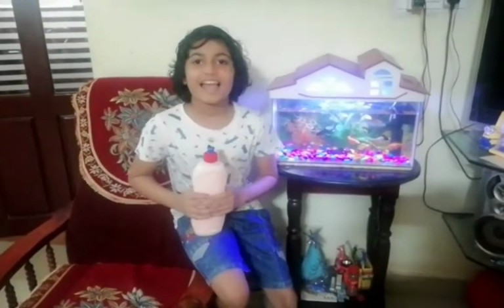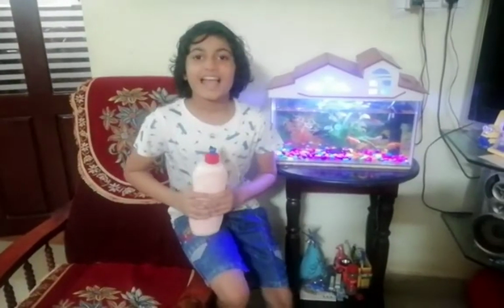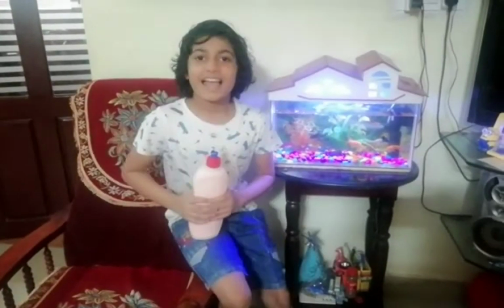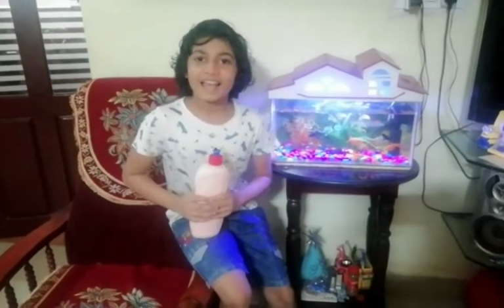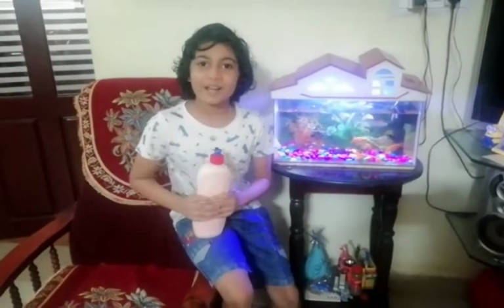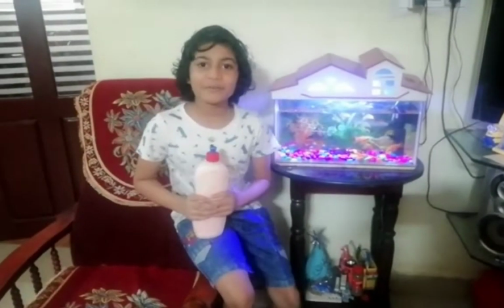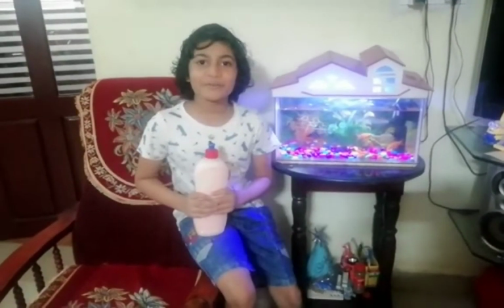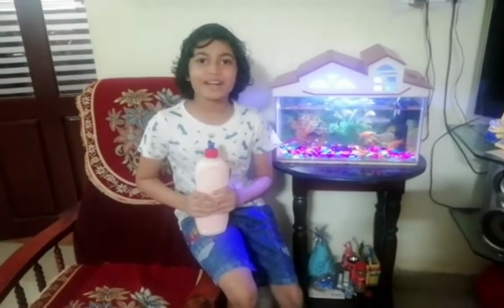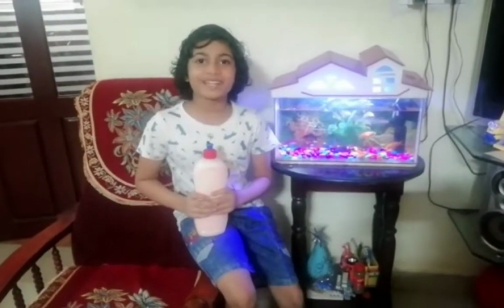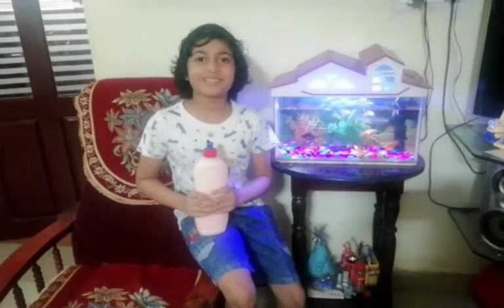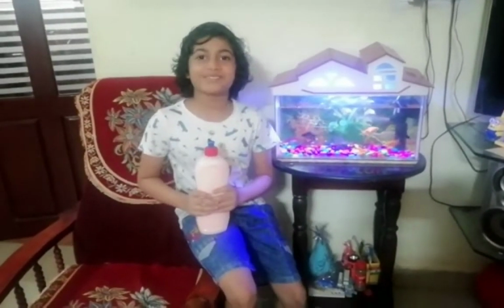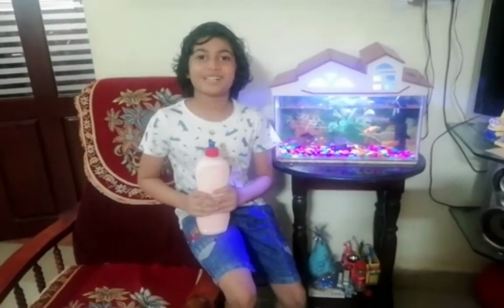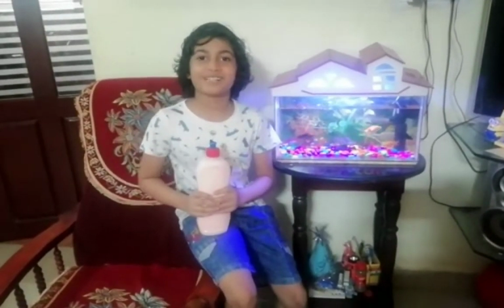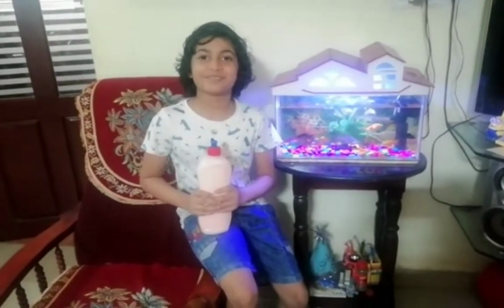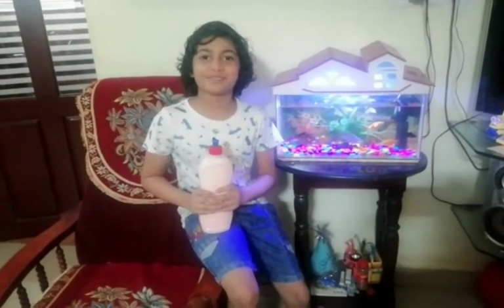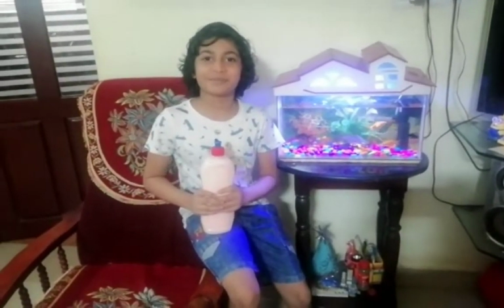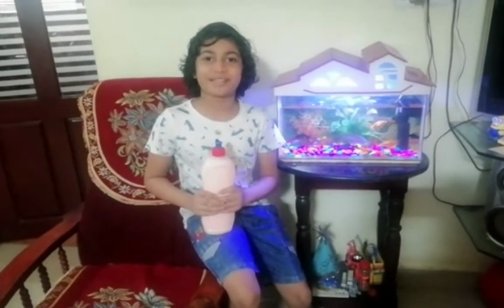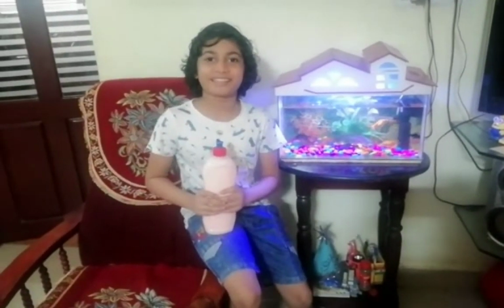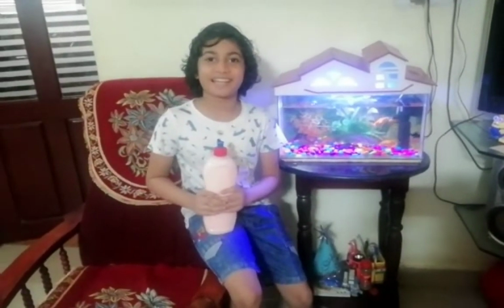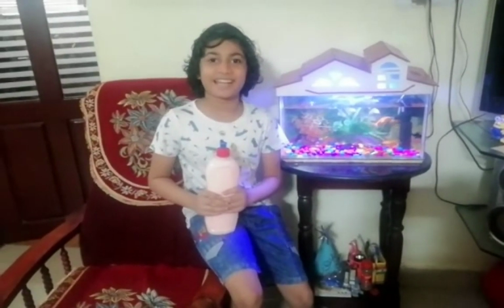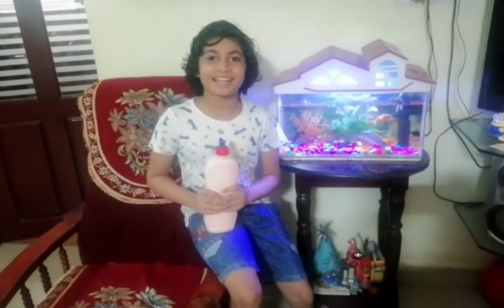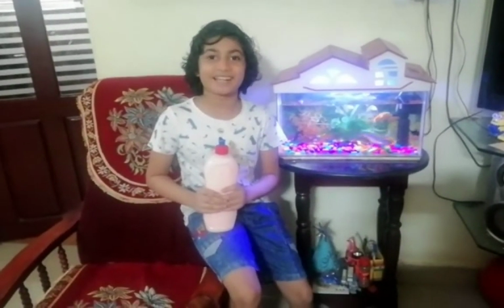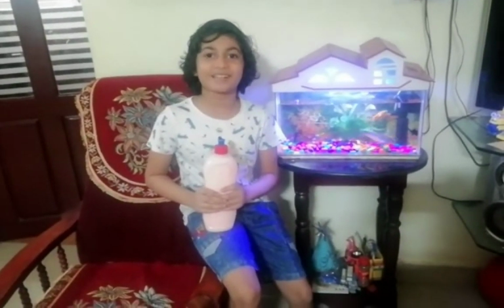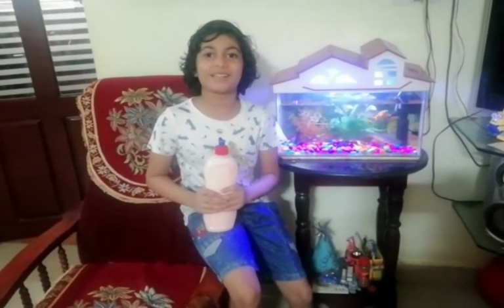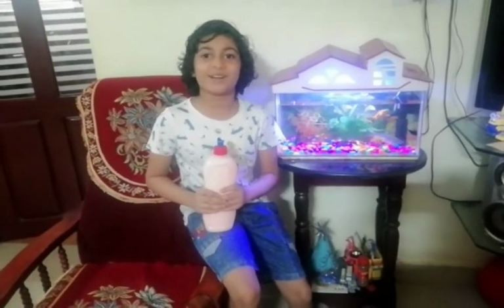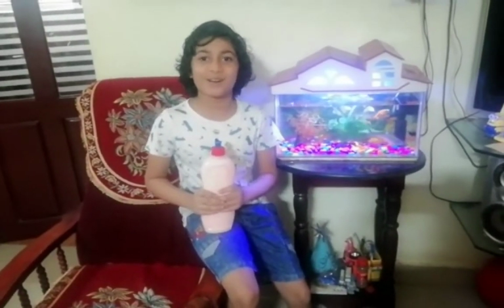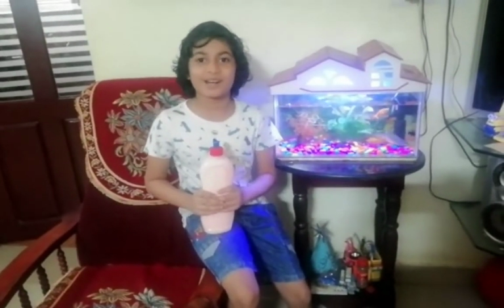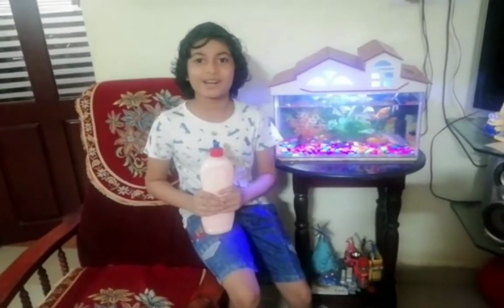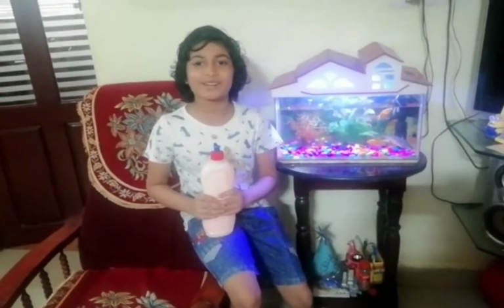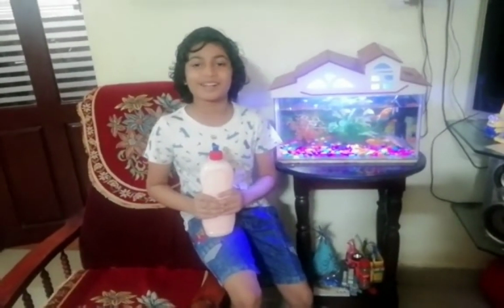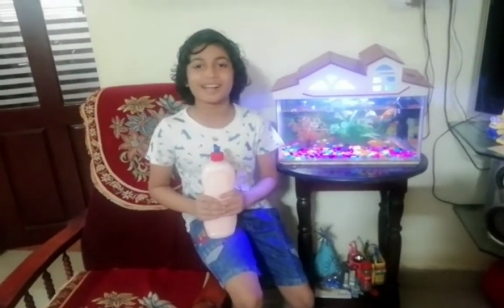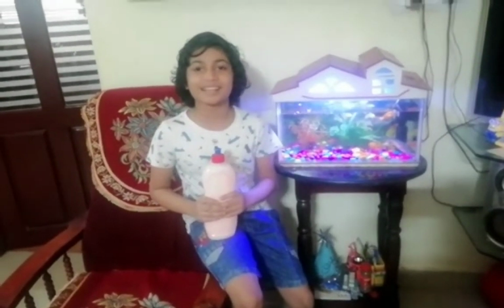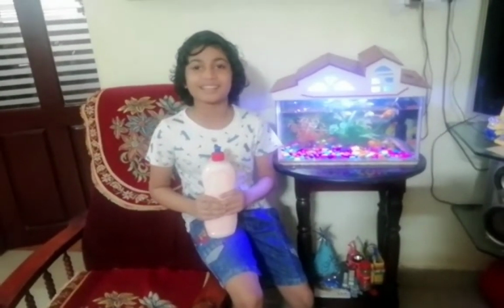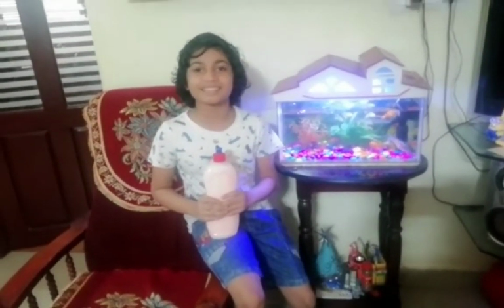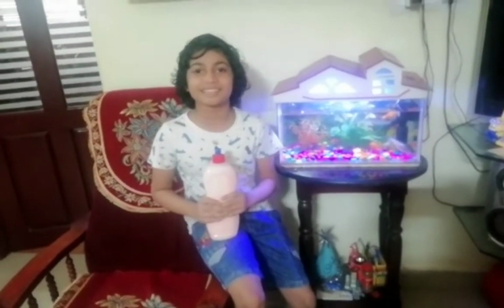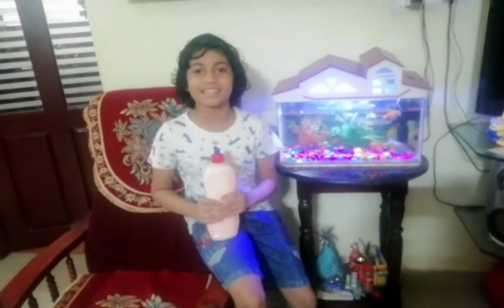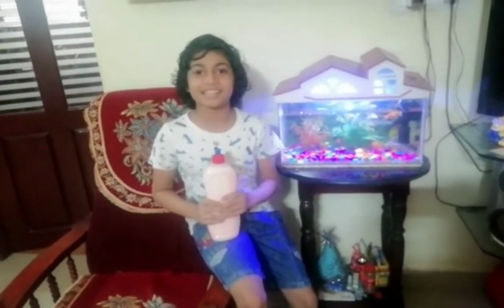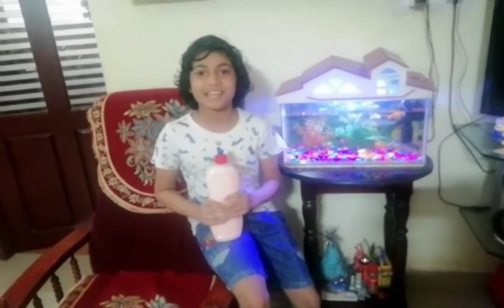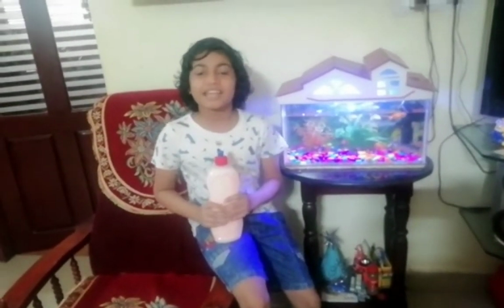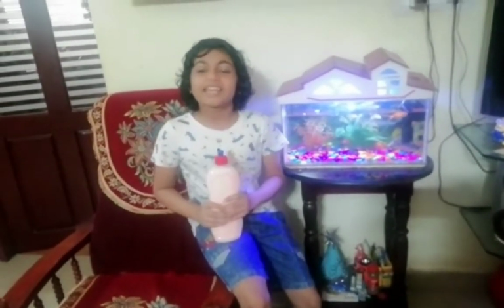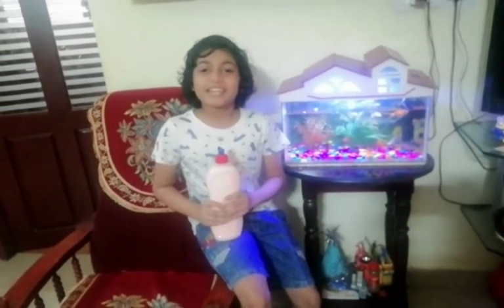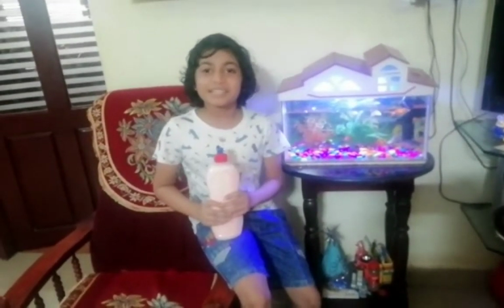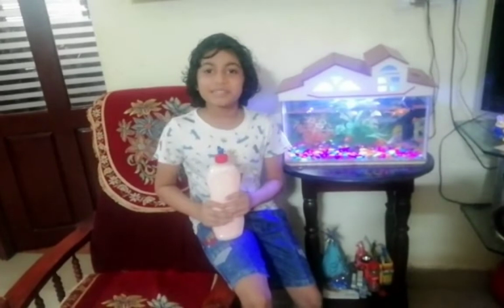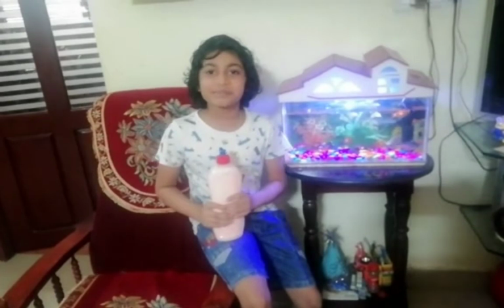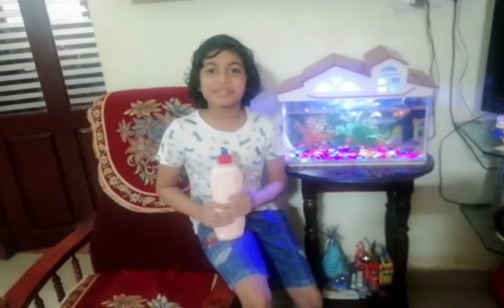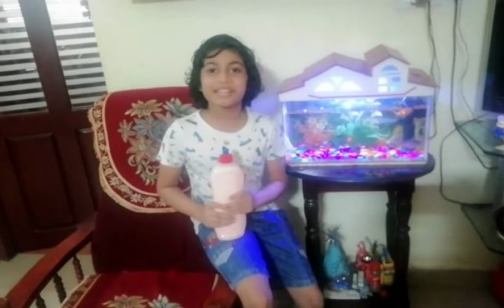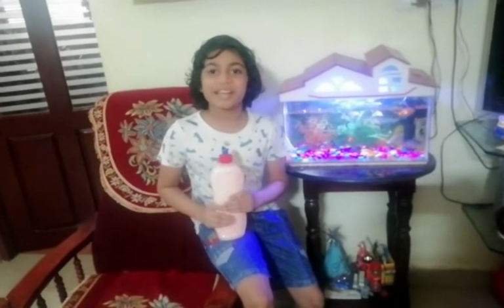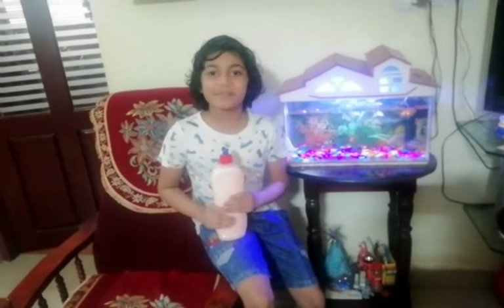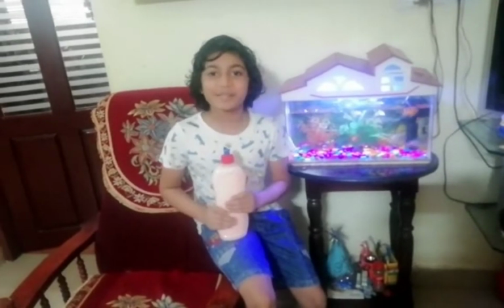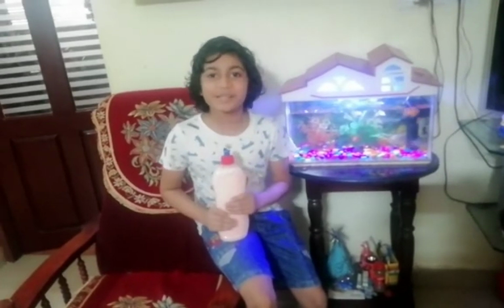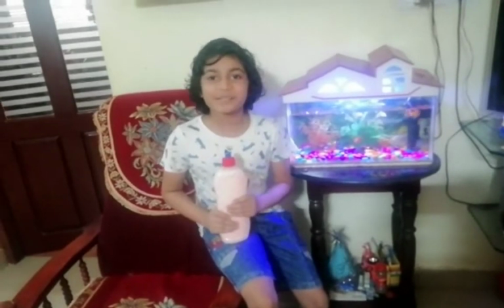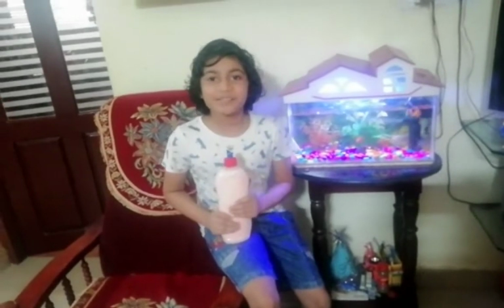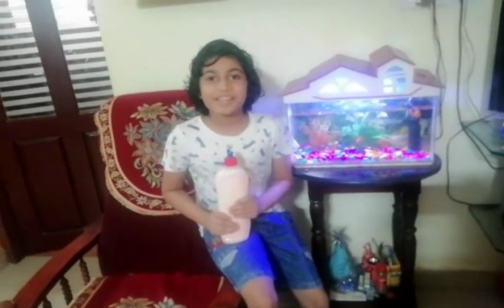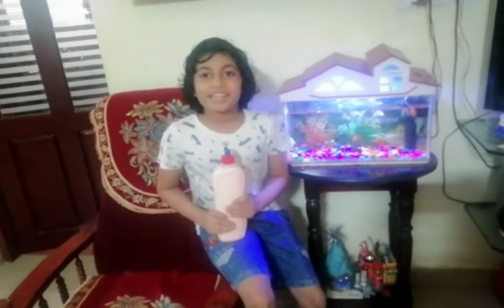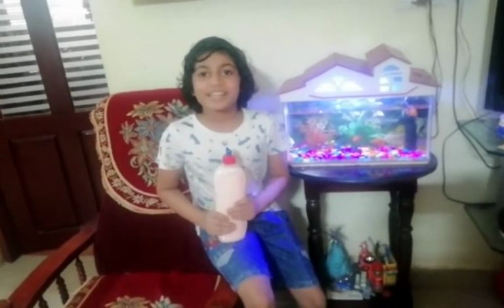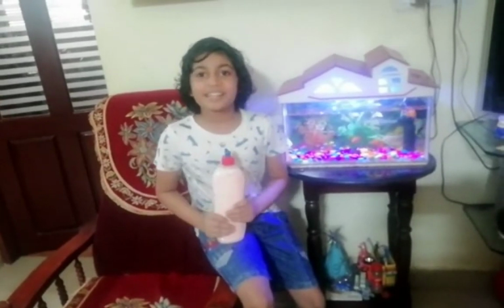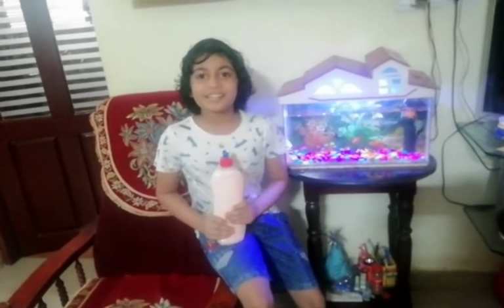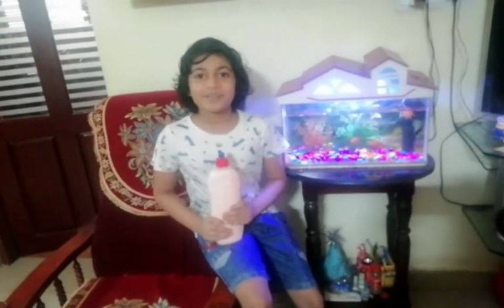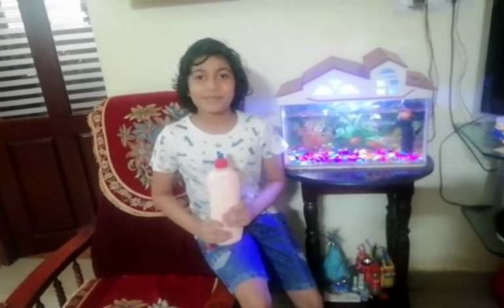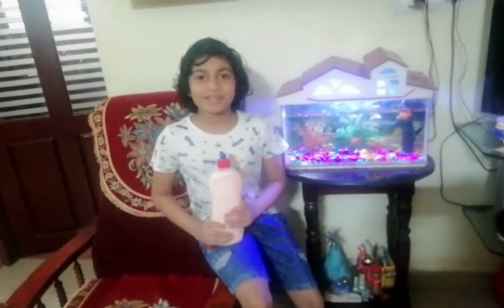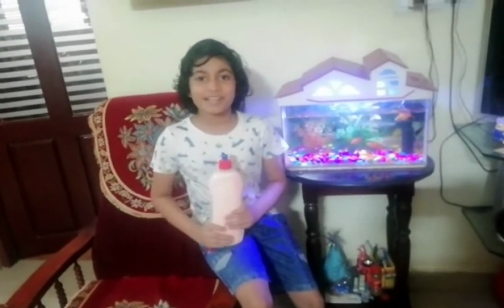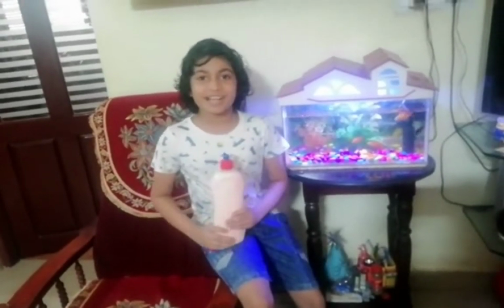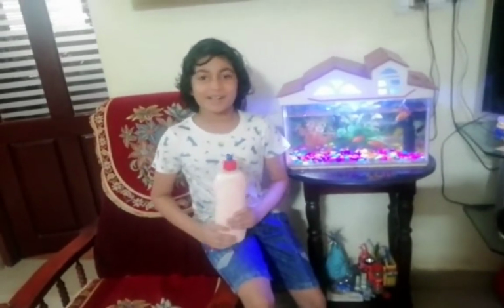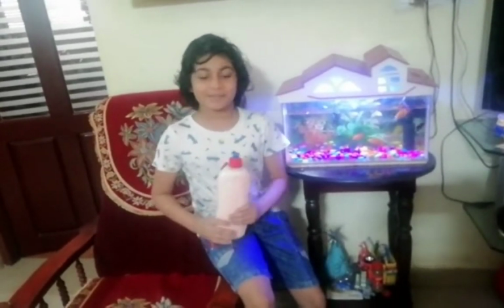Hello friends, welcome to my channel, the all-rounder artist. It's me Abhinav. In the name of Anandakama.